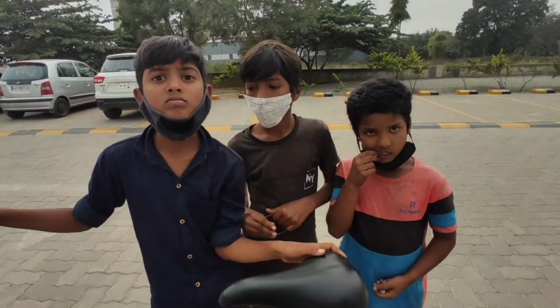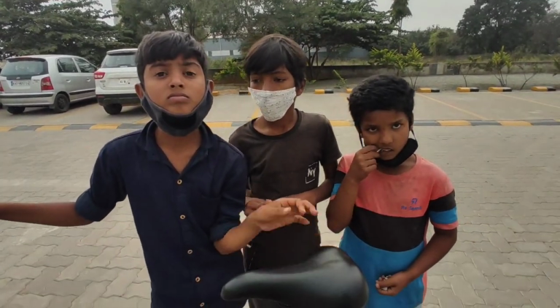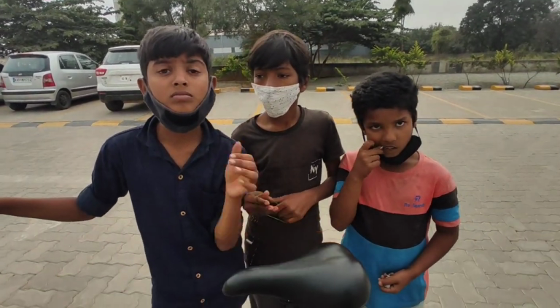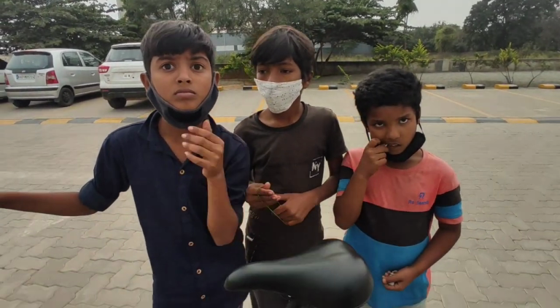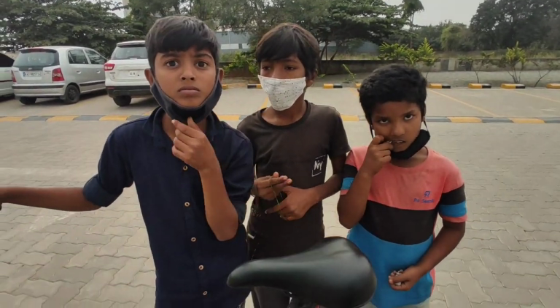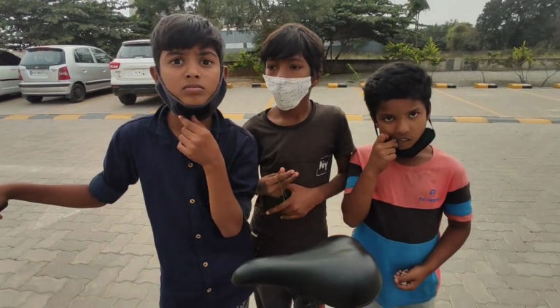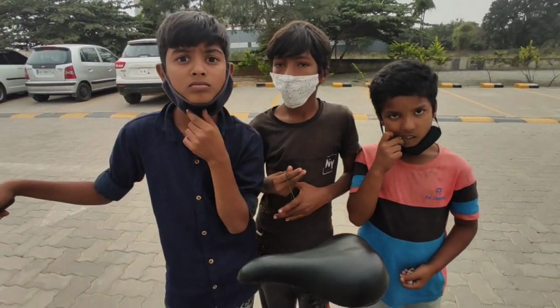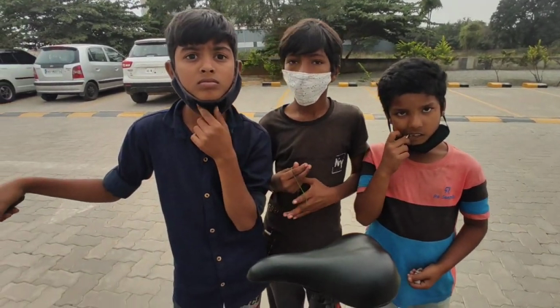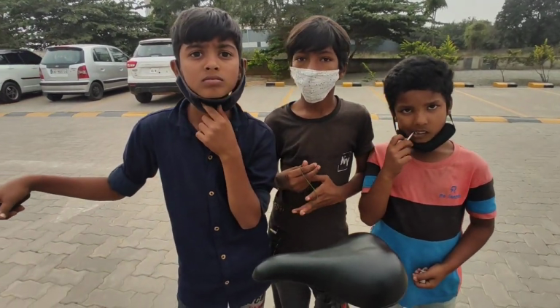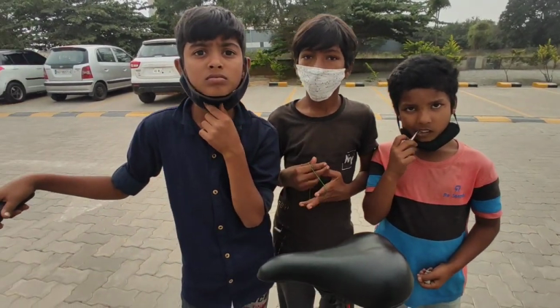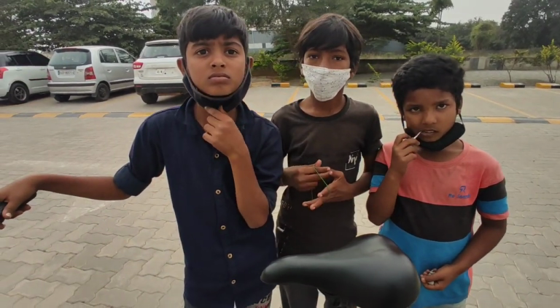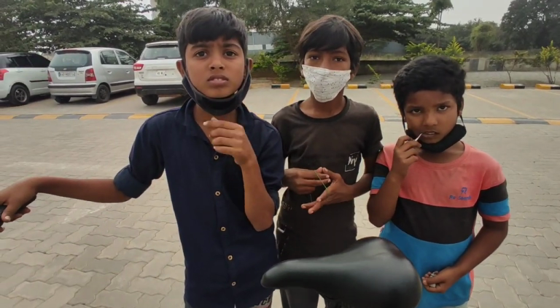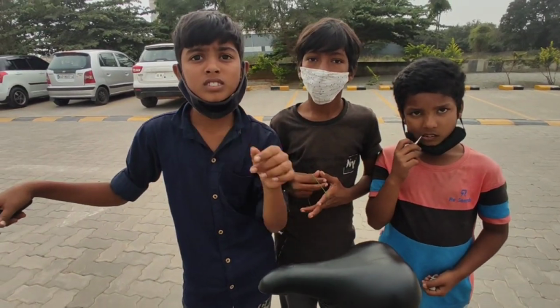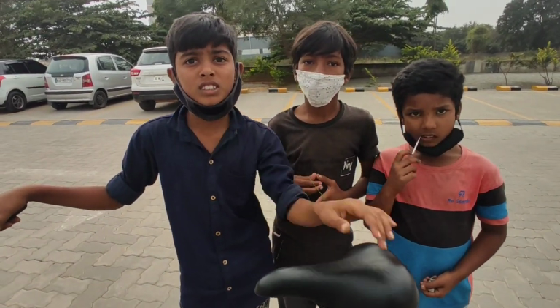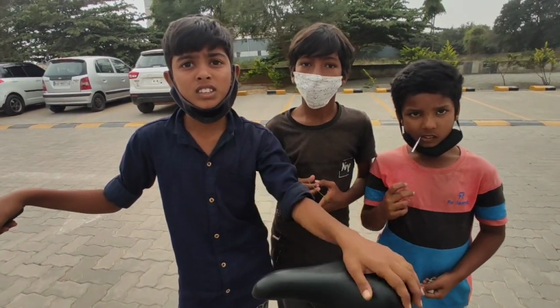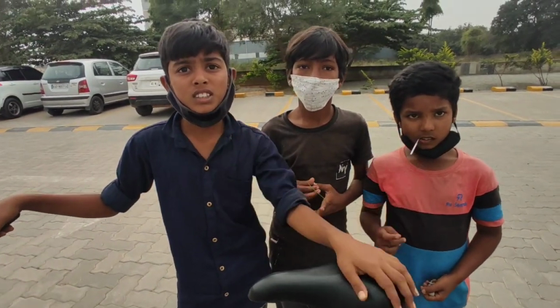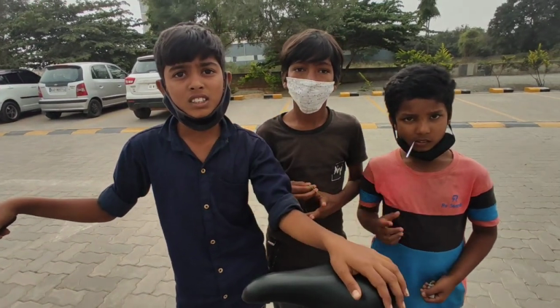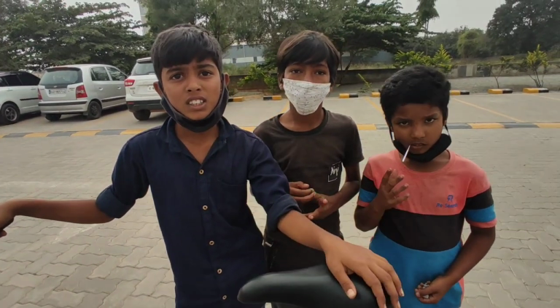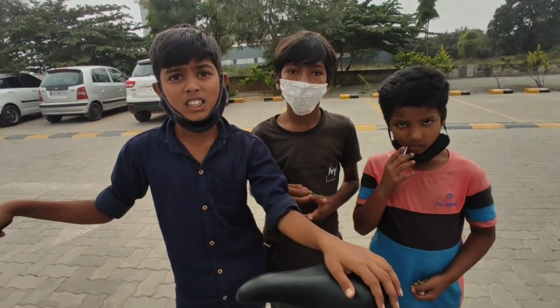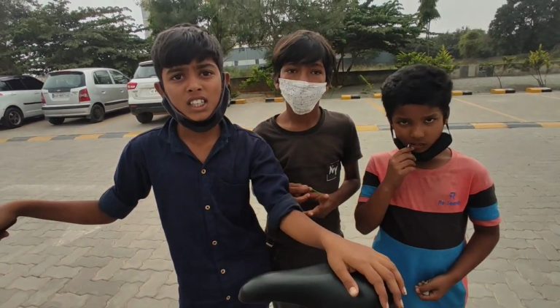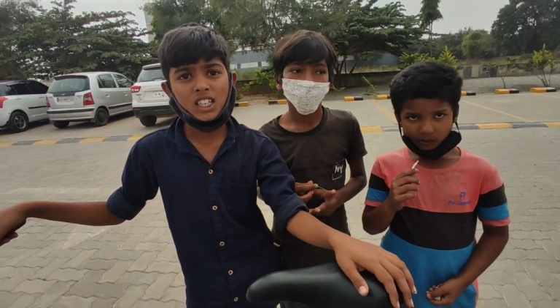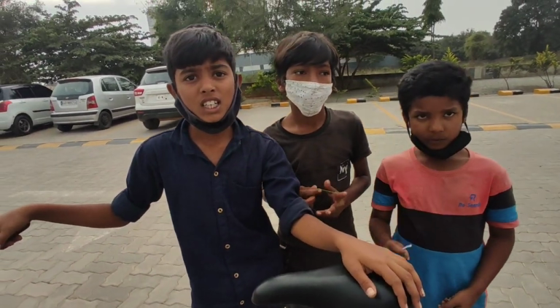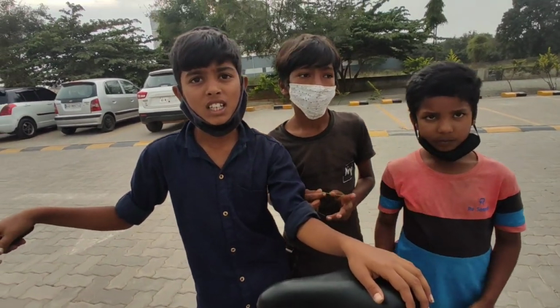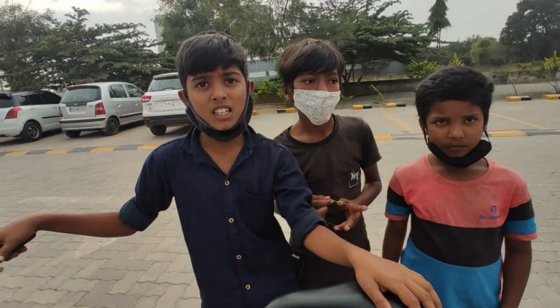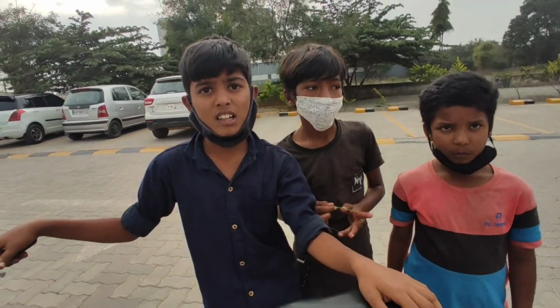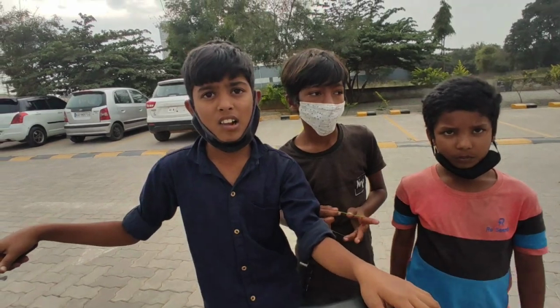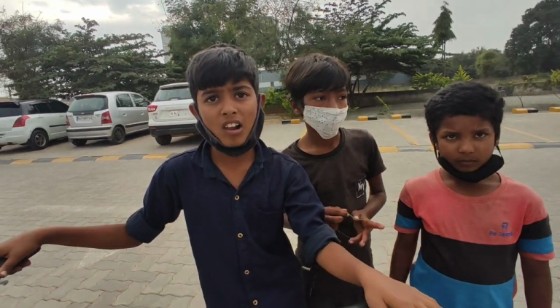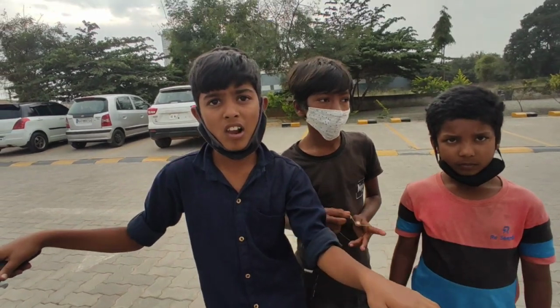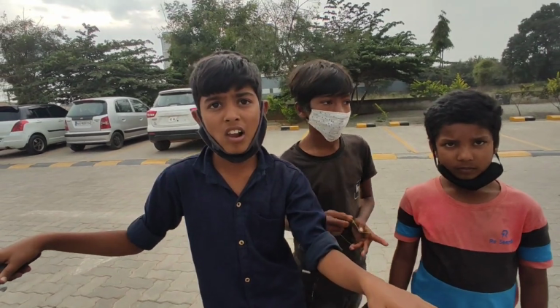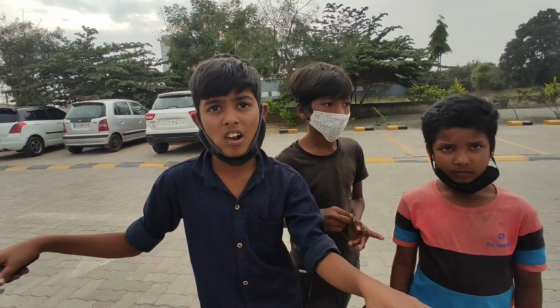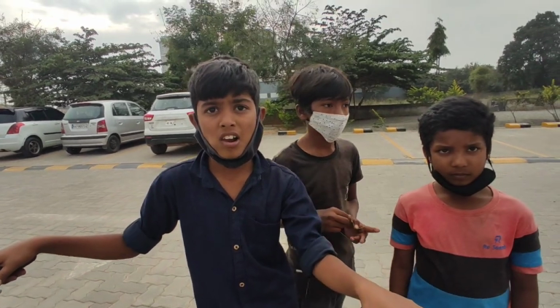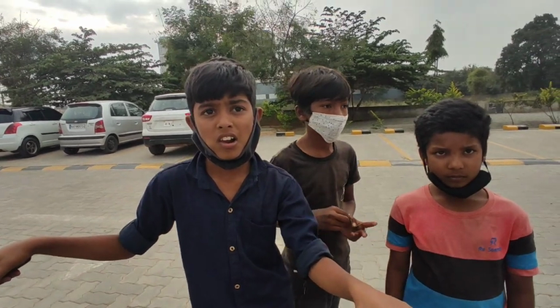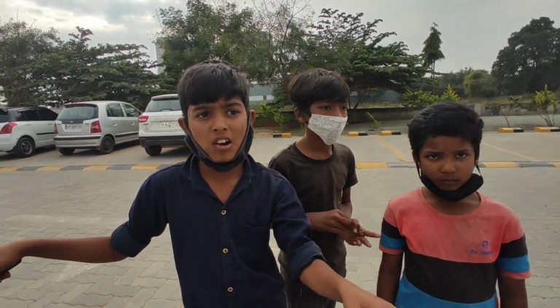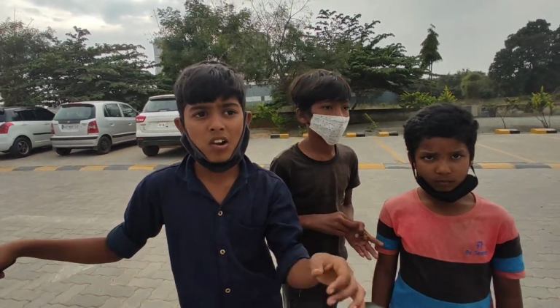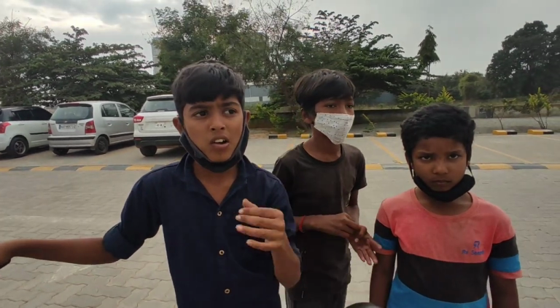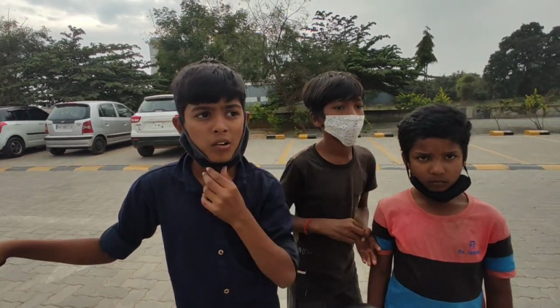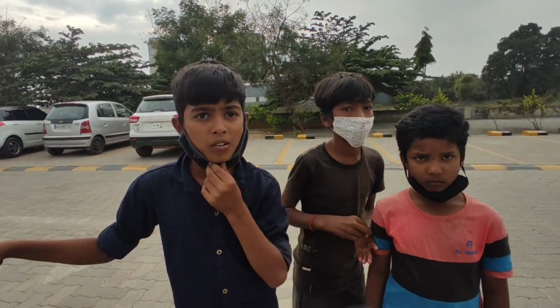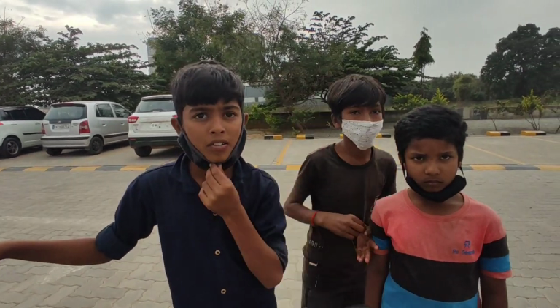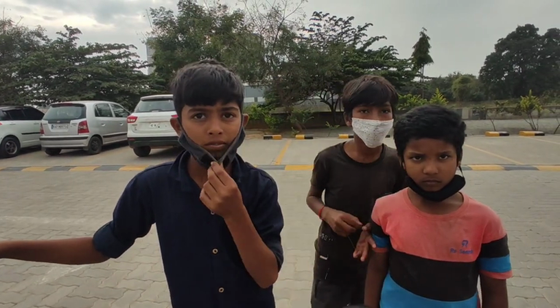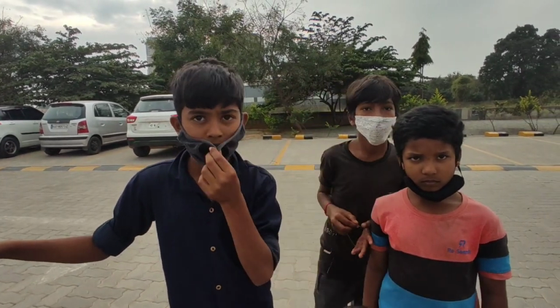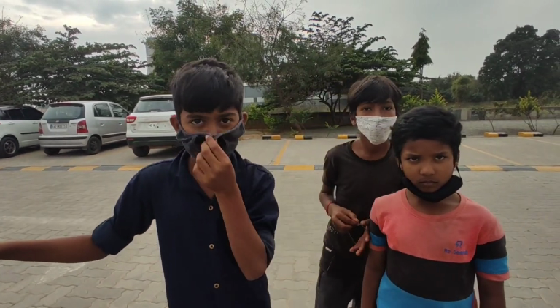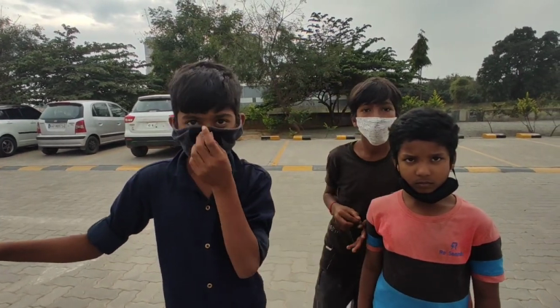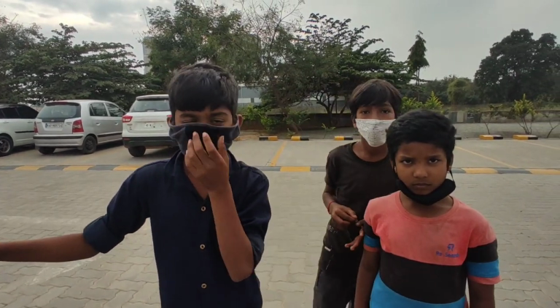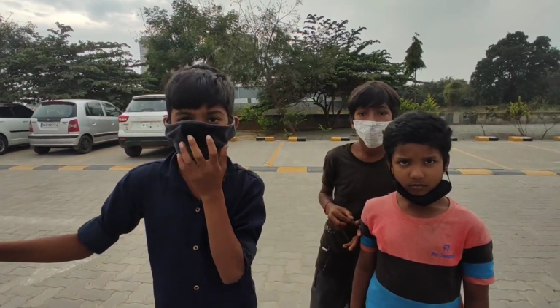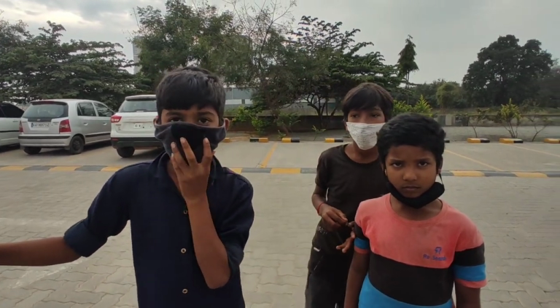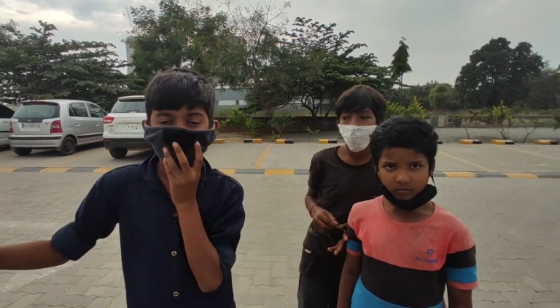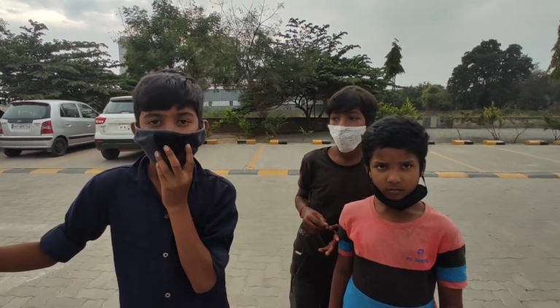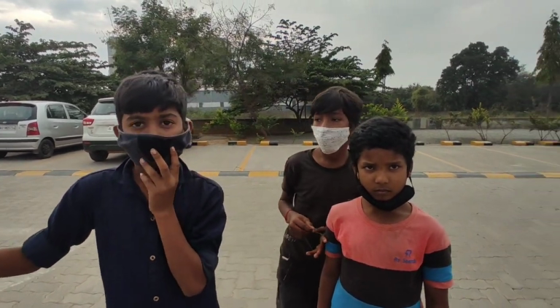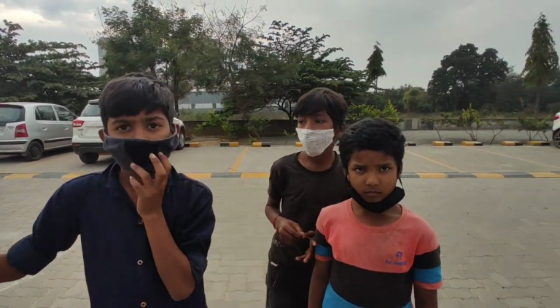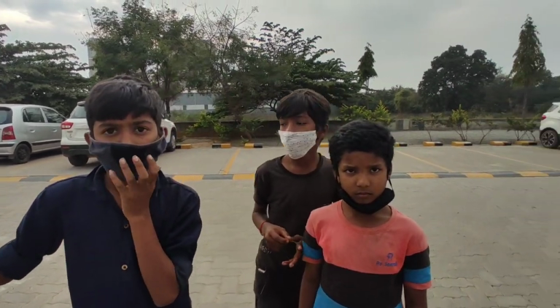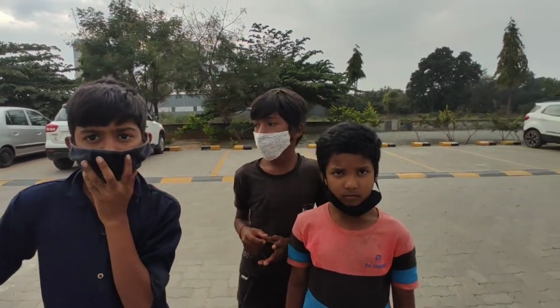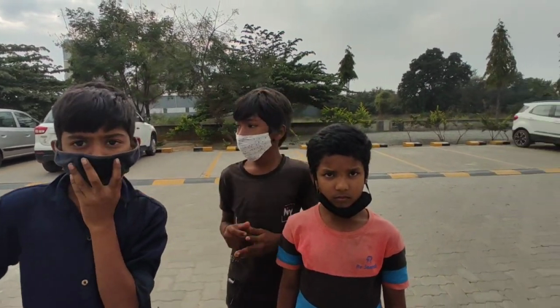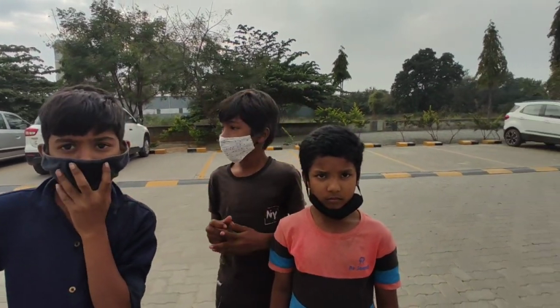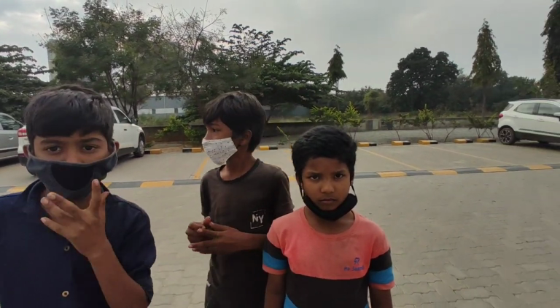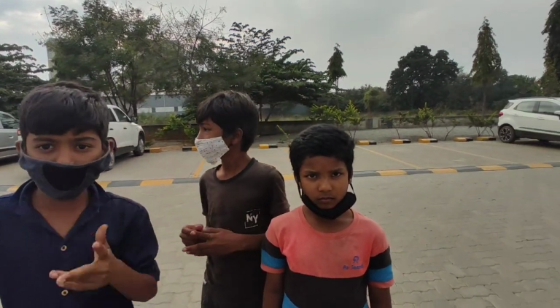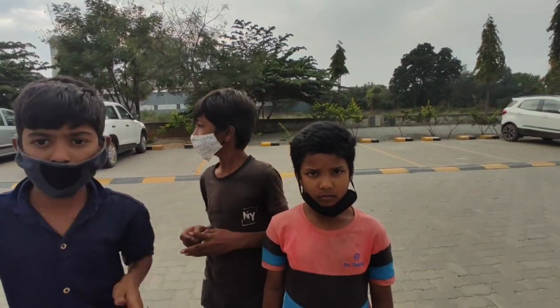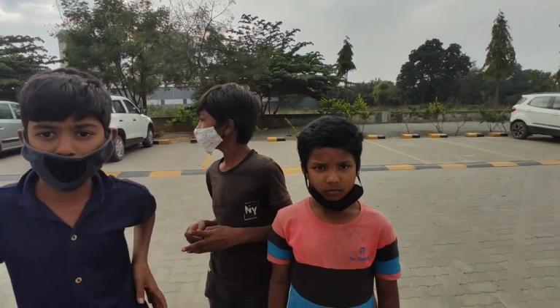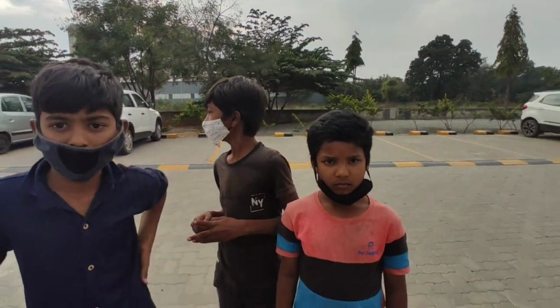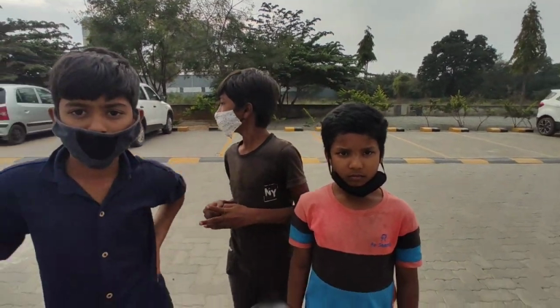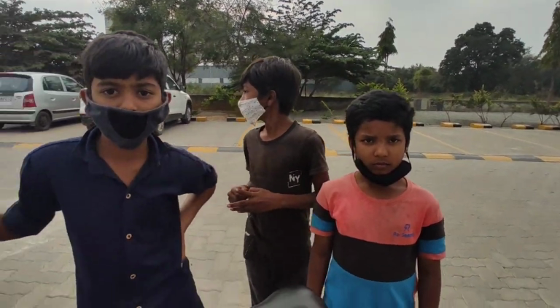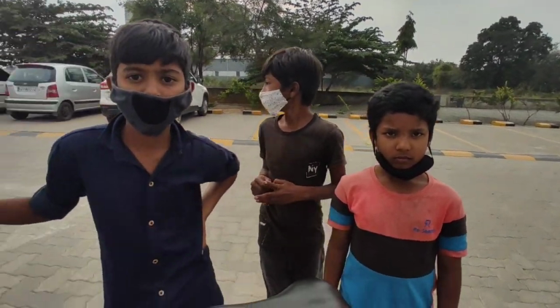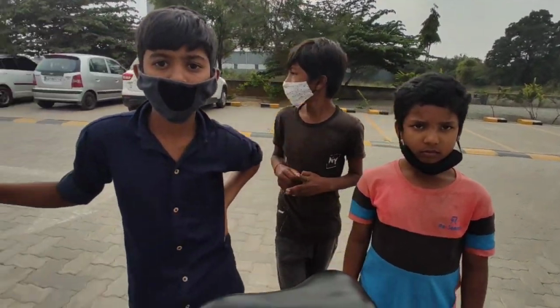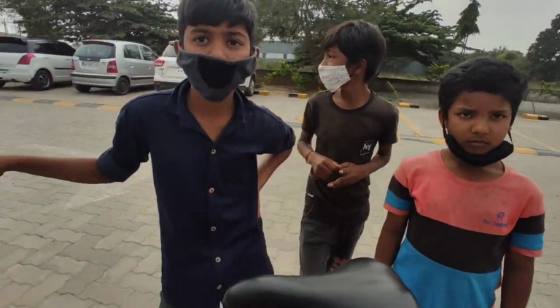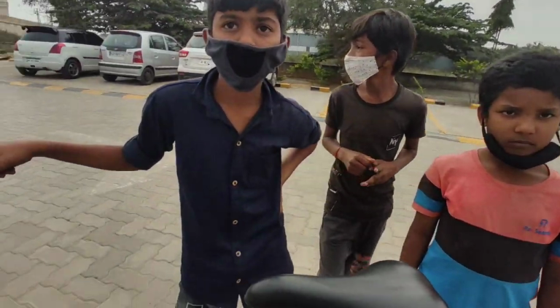But I am late, so I am going home. Sorry. Bye-bye.